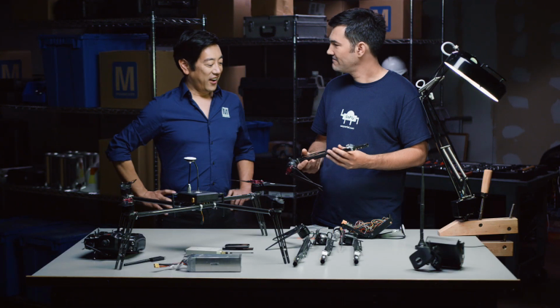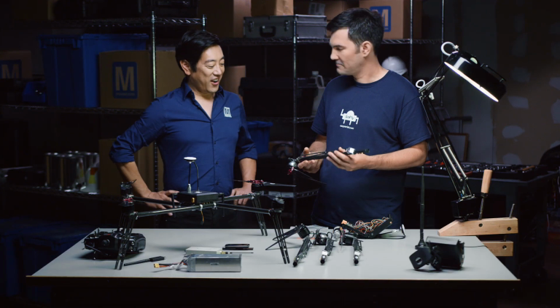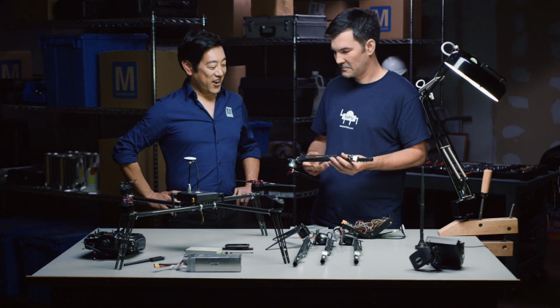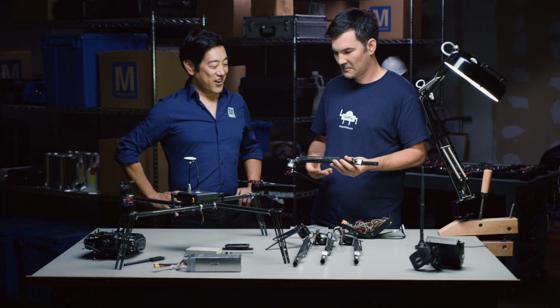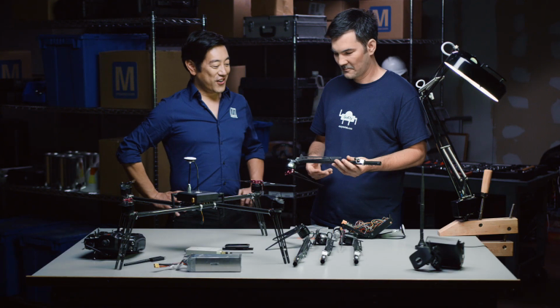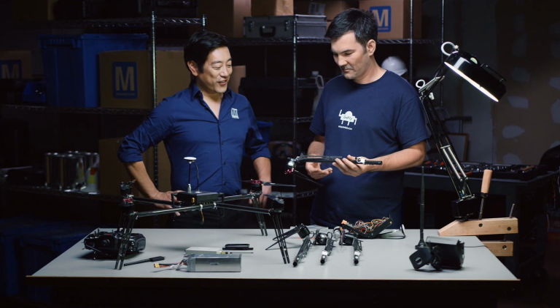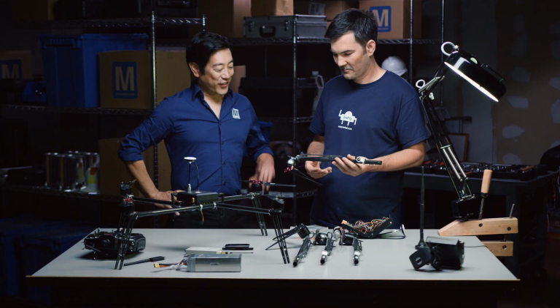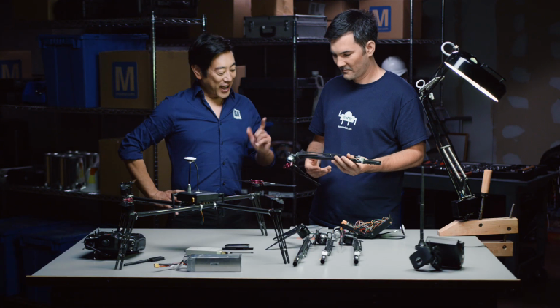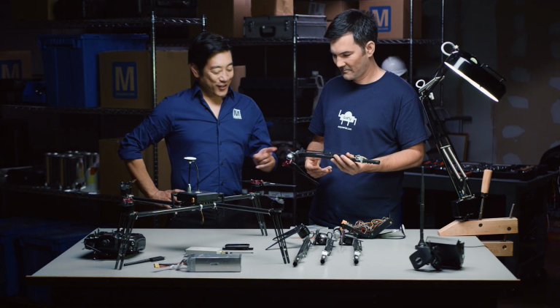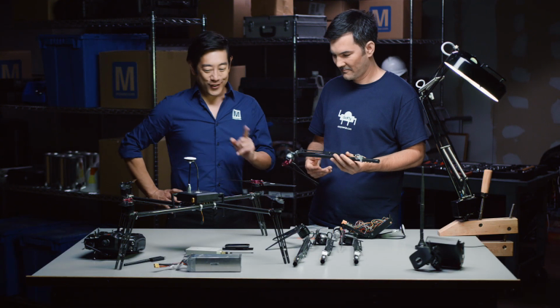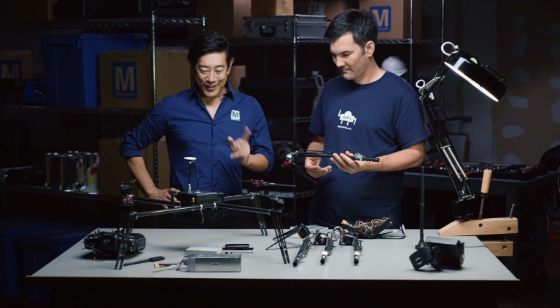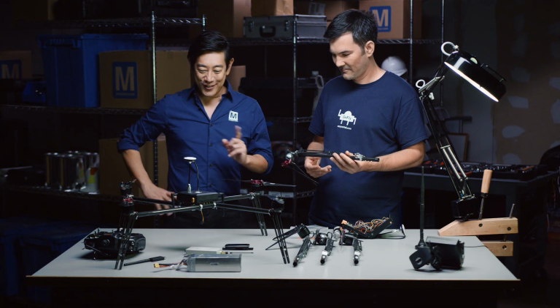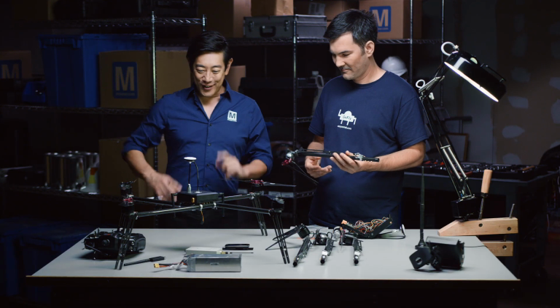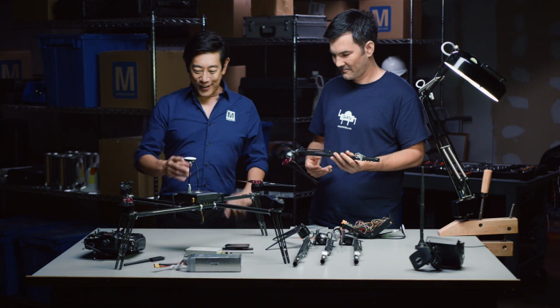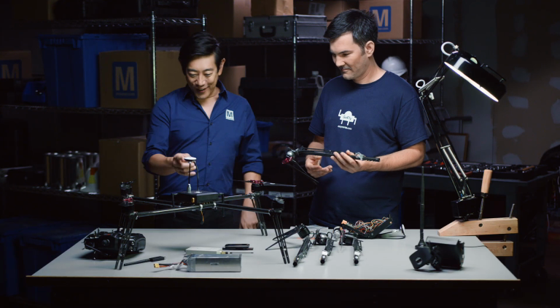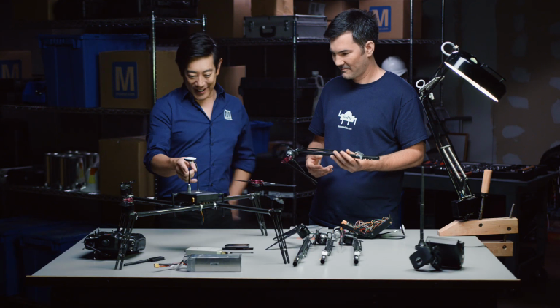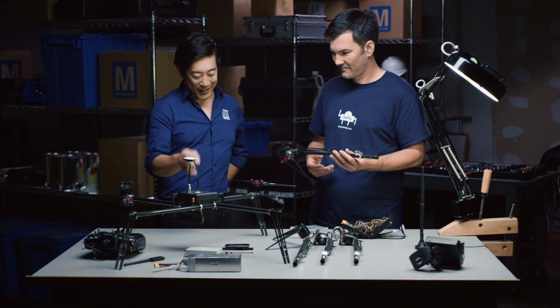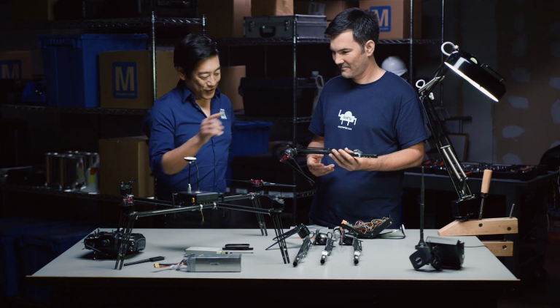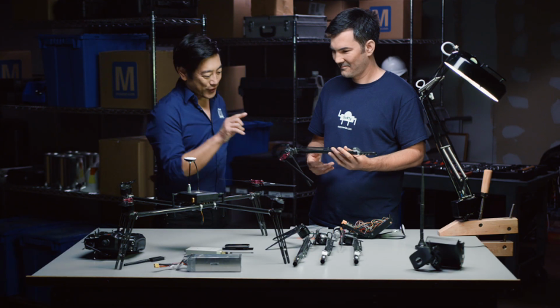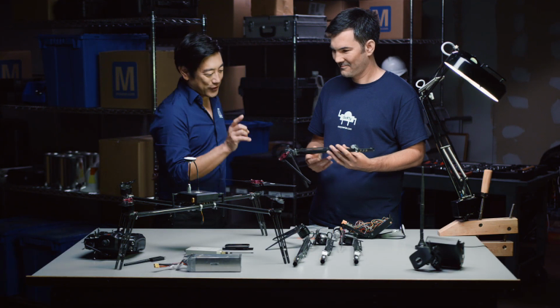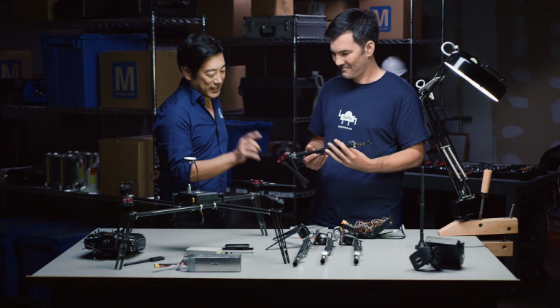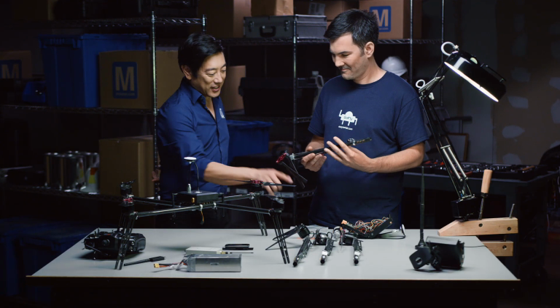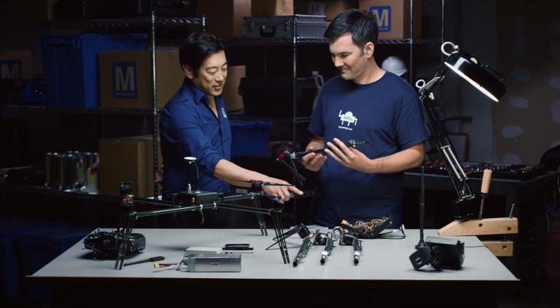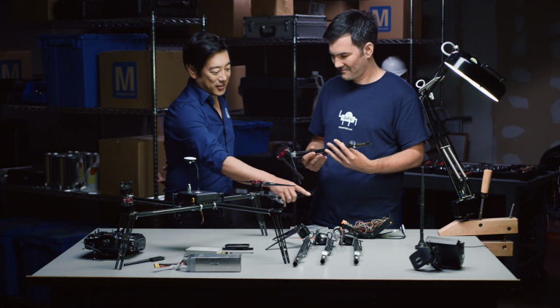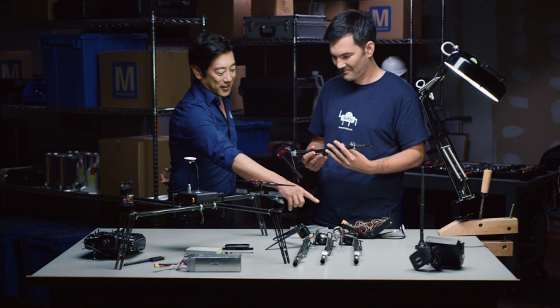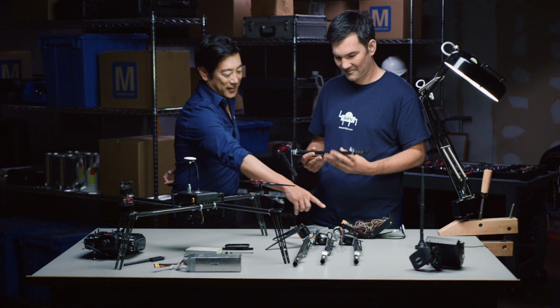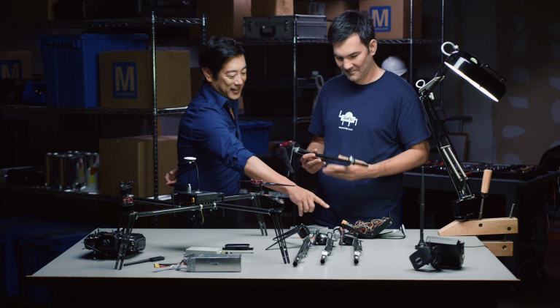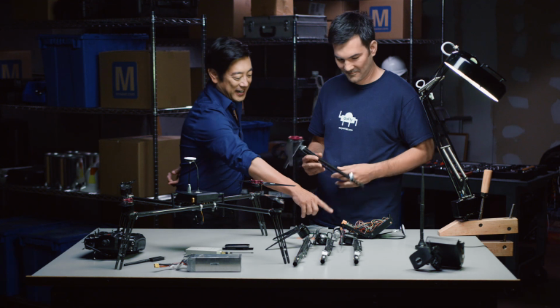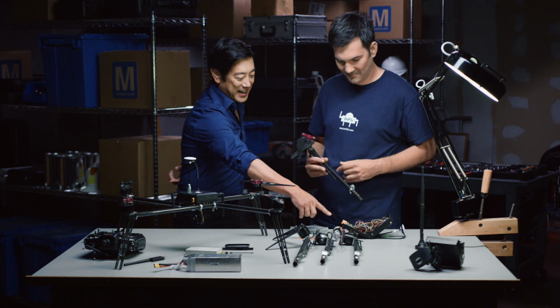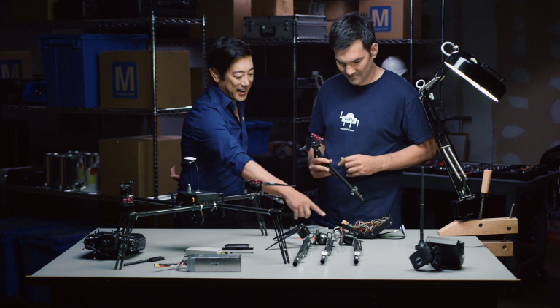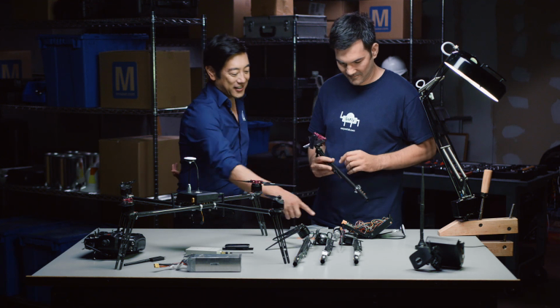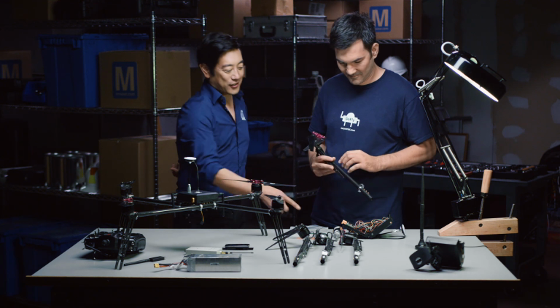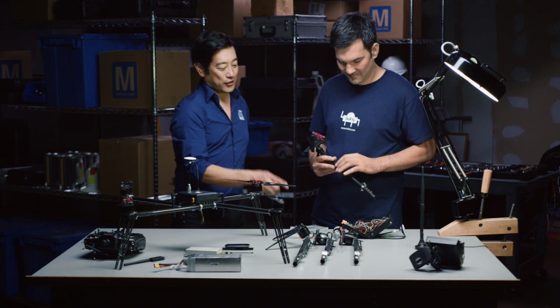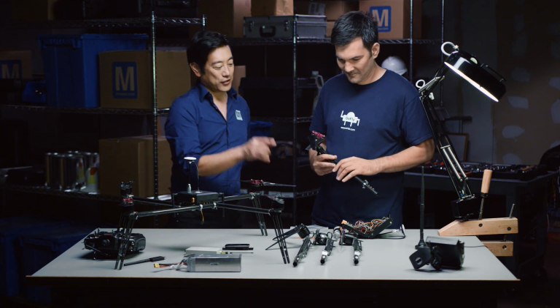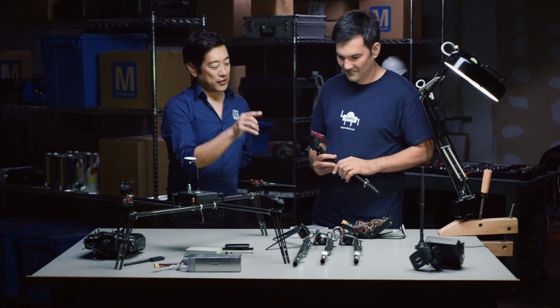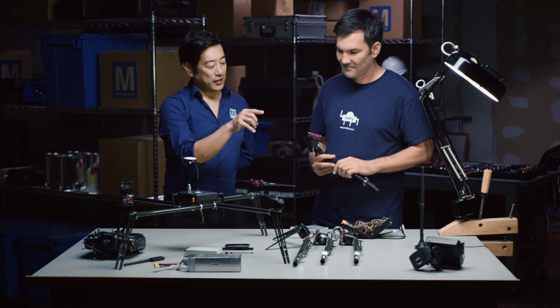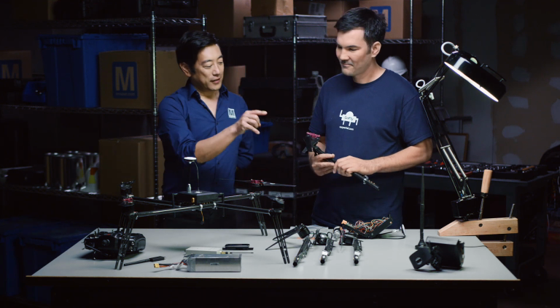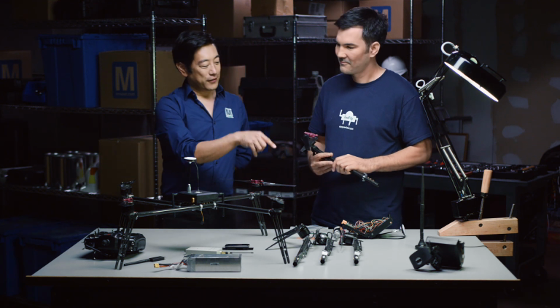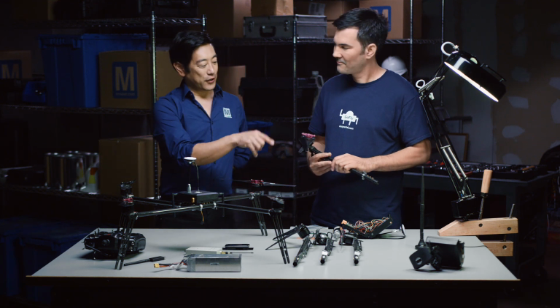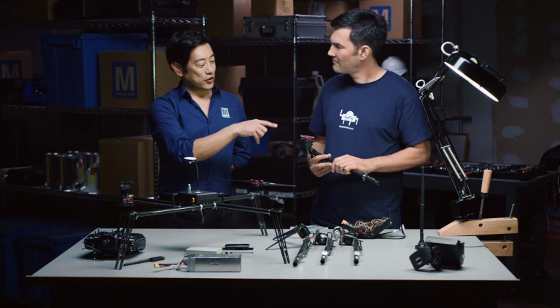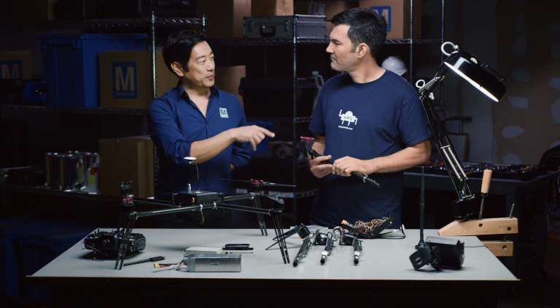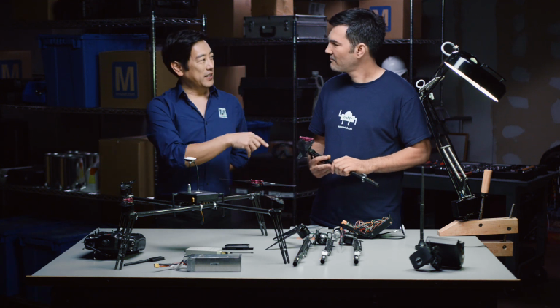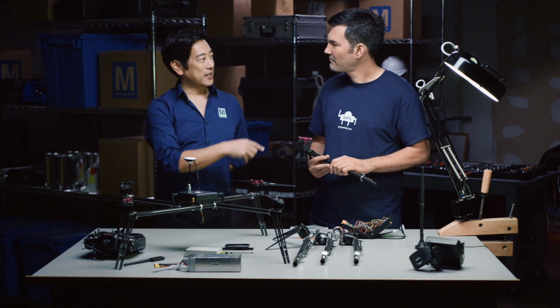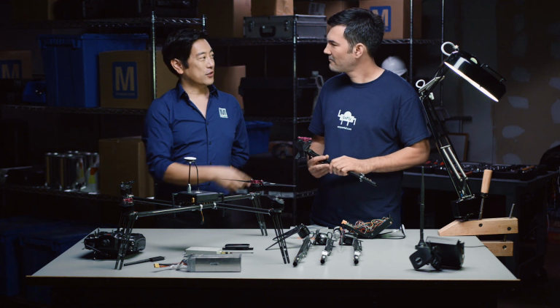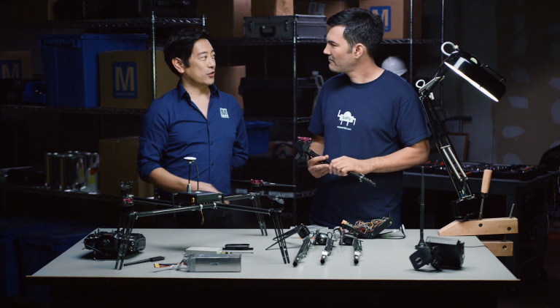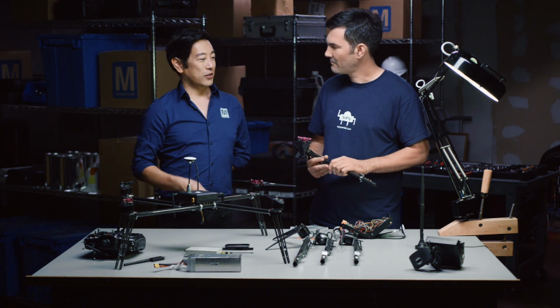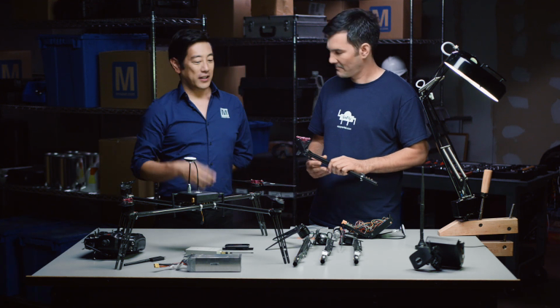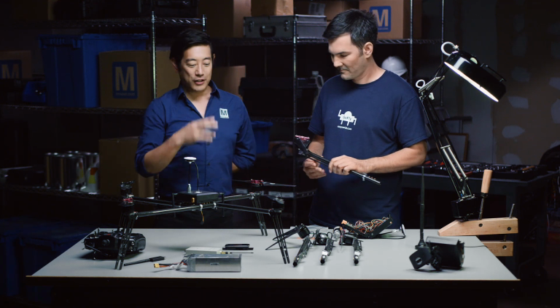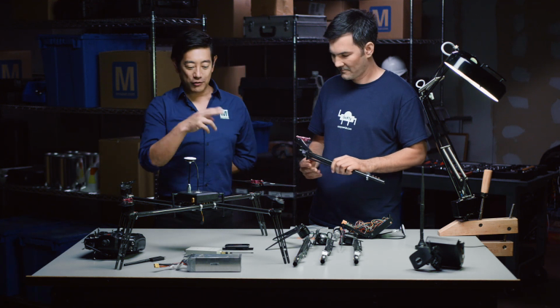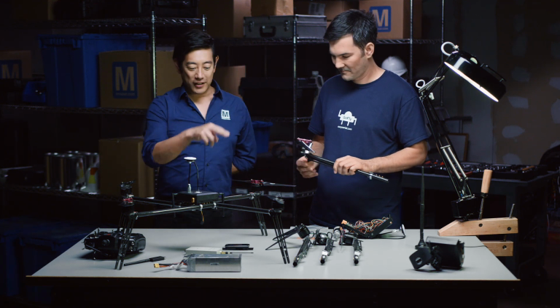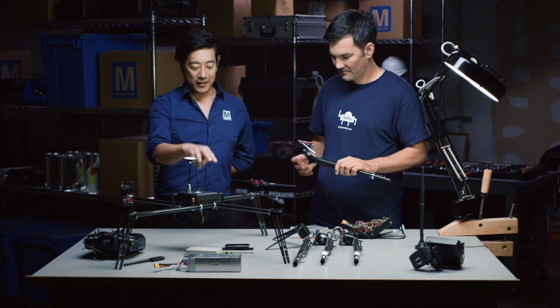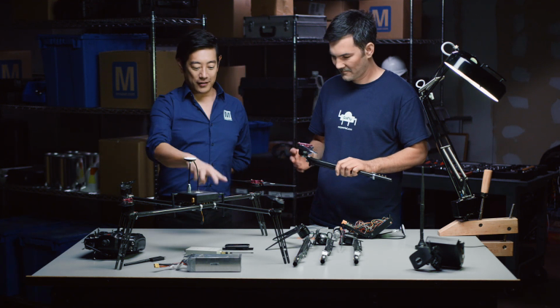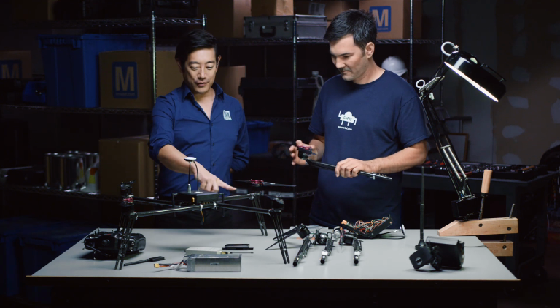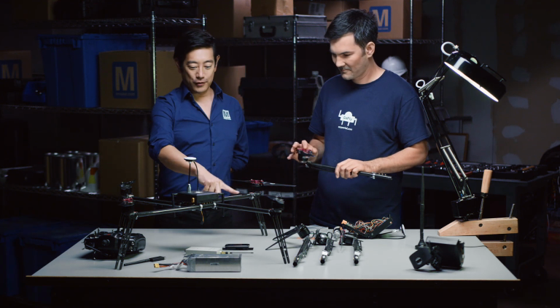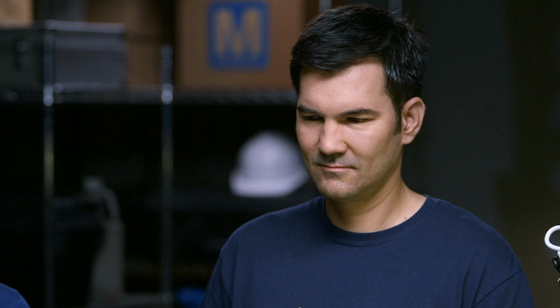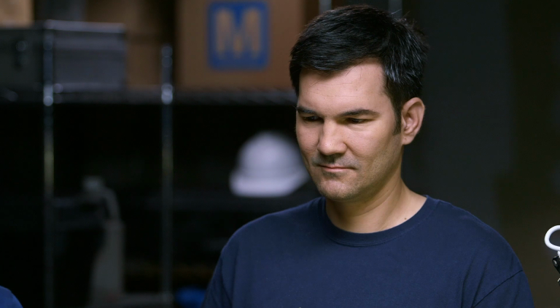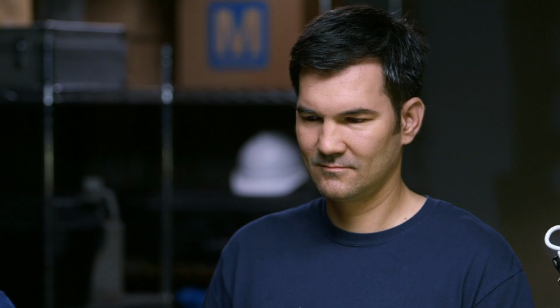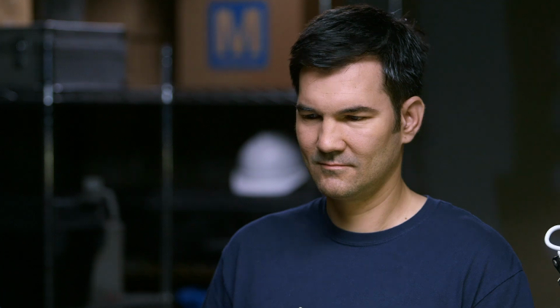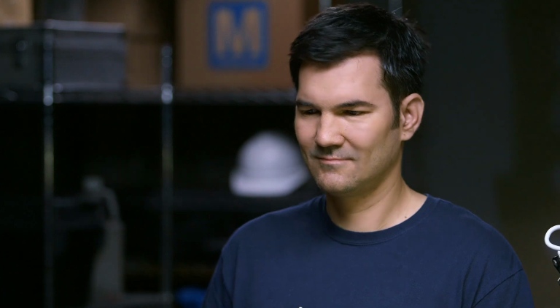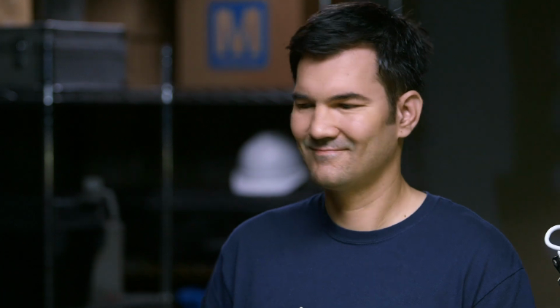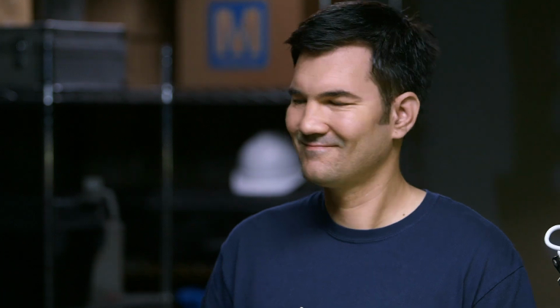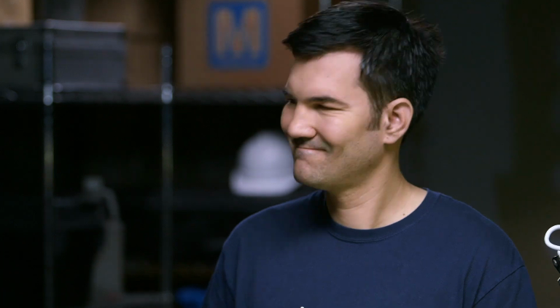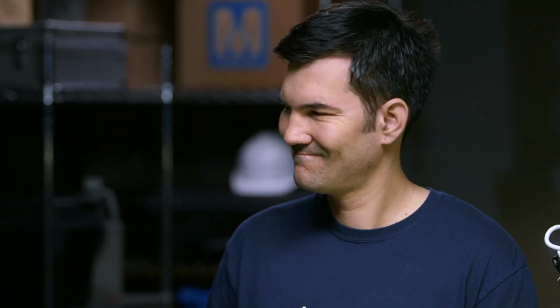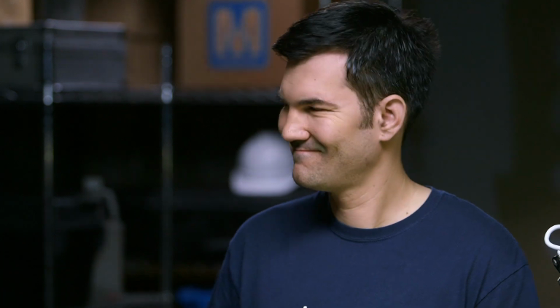These are connectors for your speed control, and you run them through the frame. Very clever.